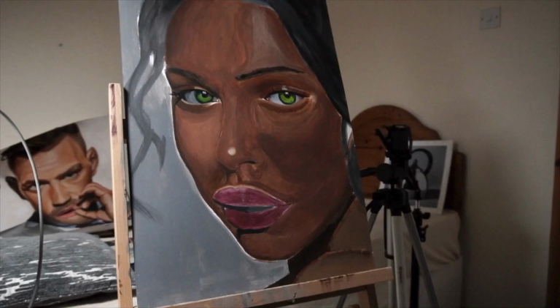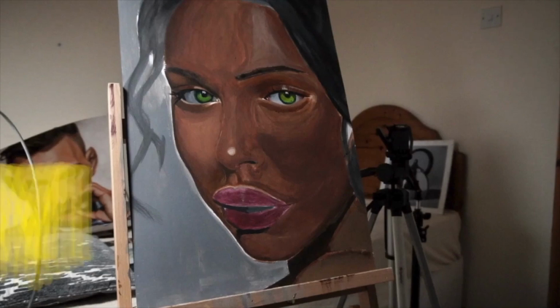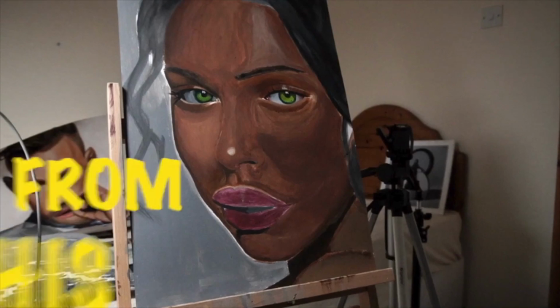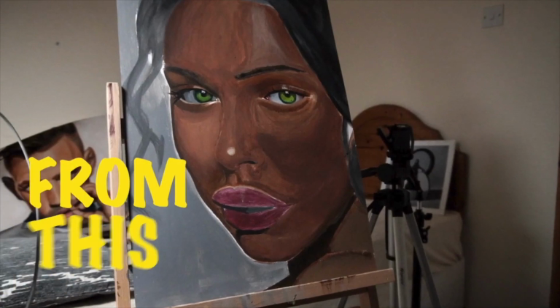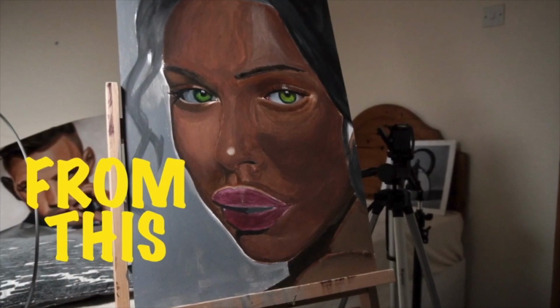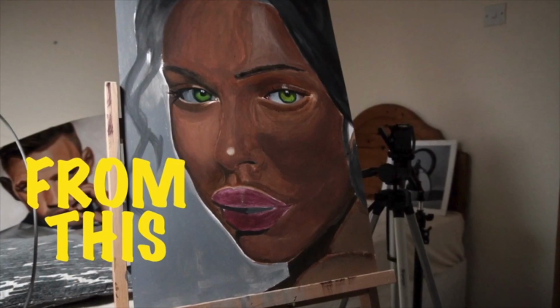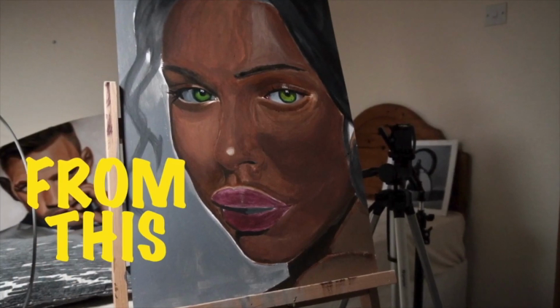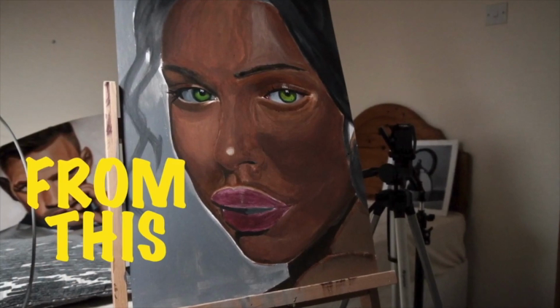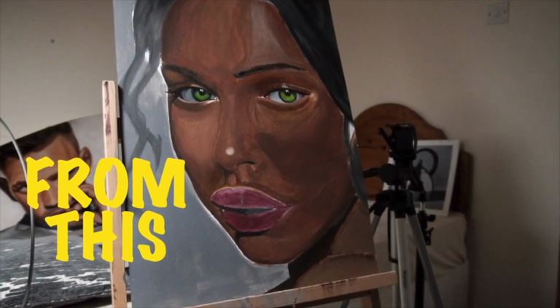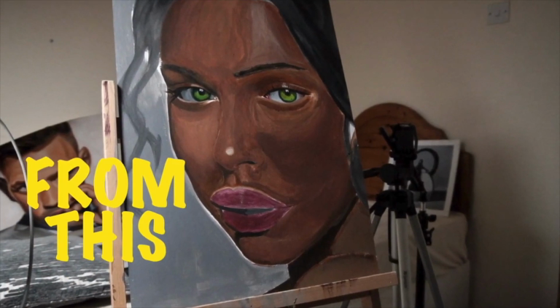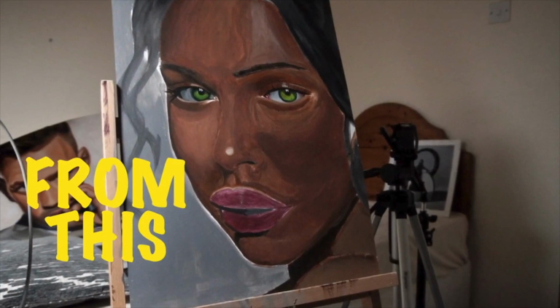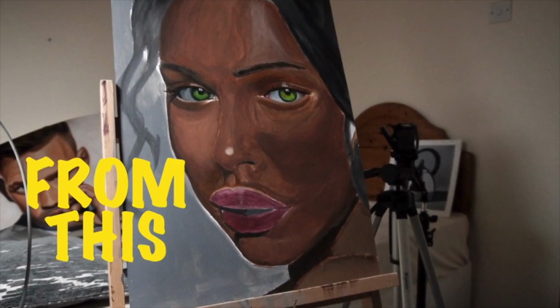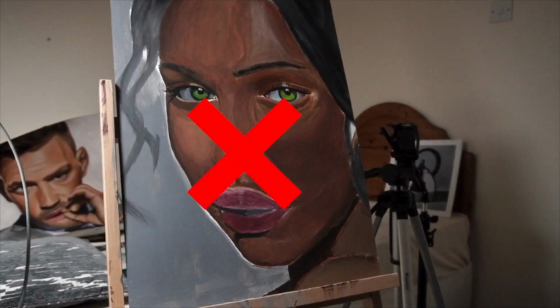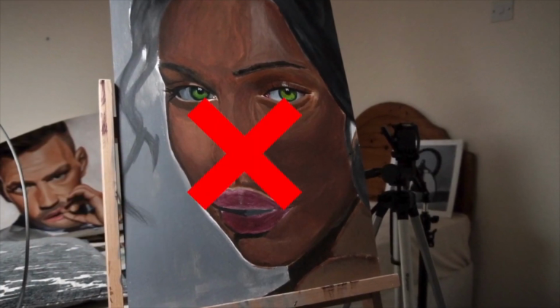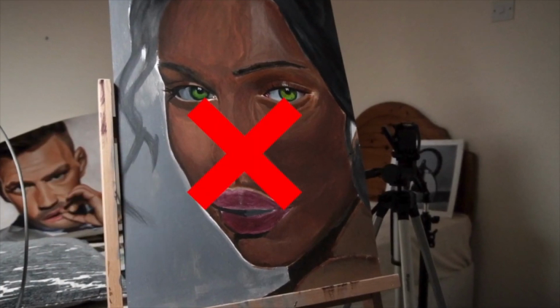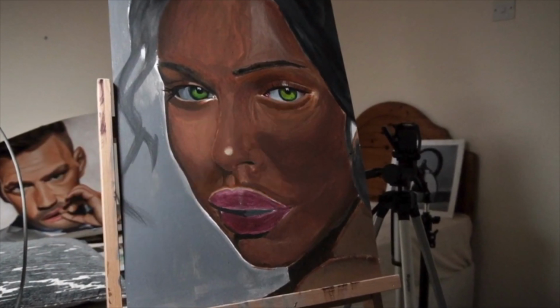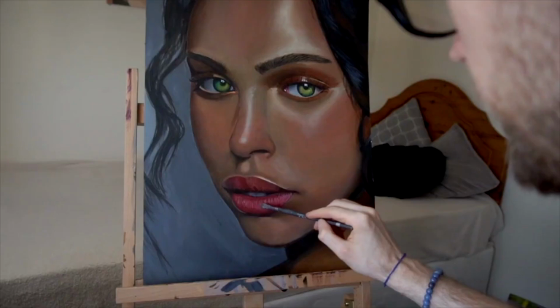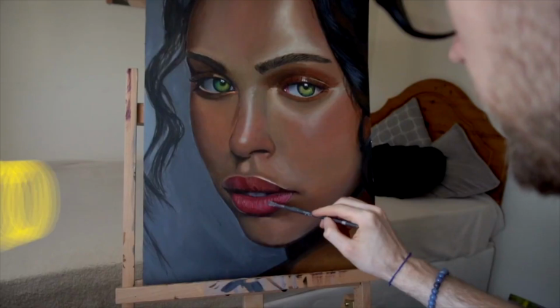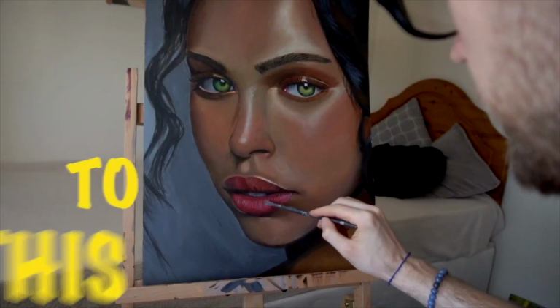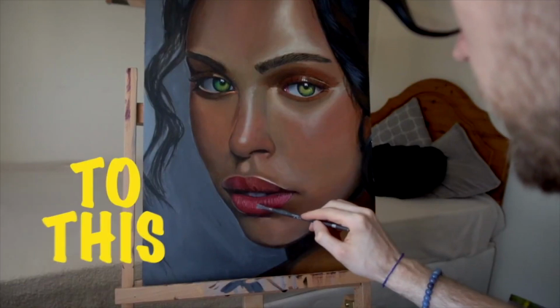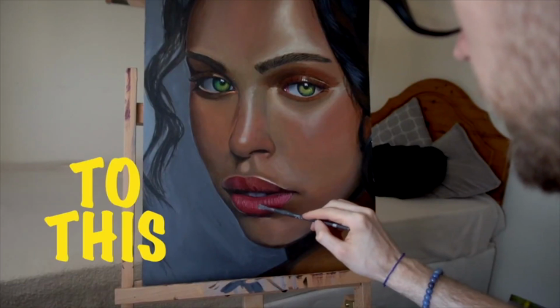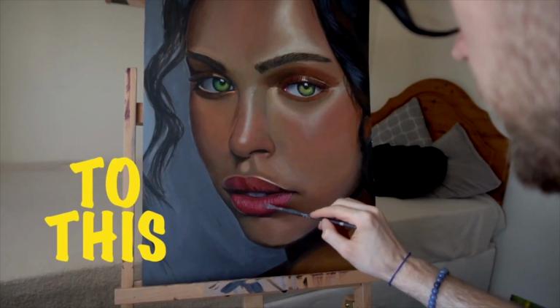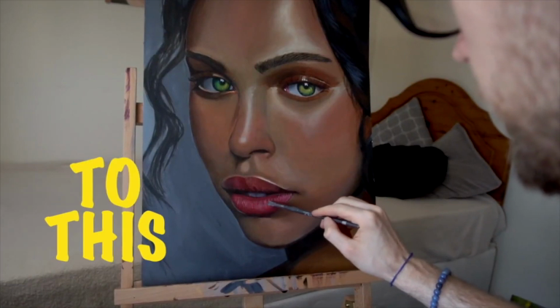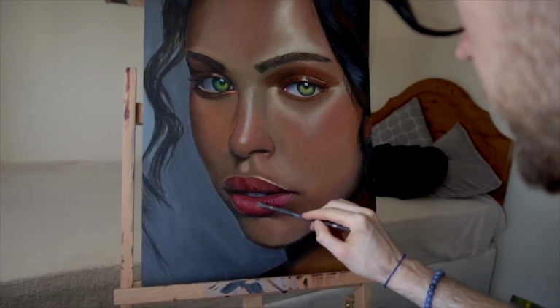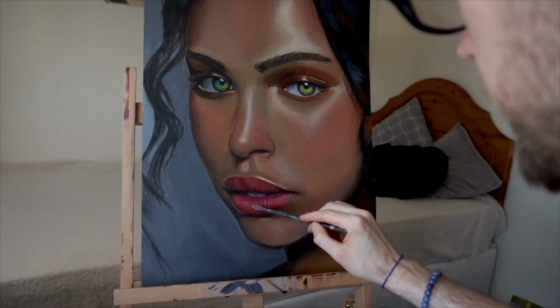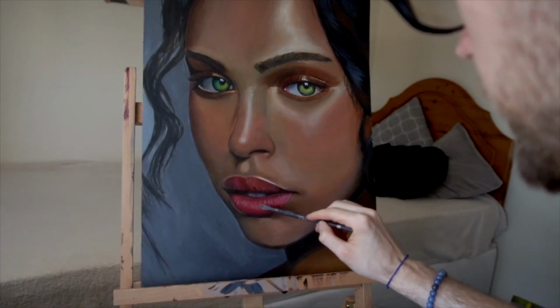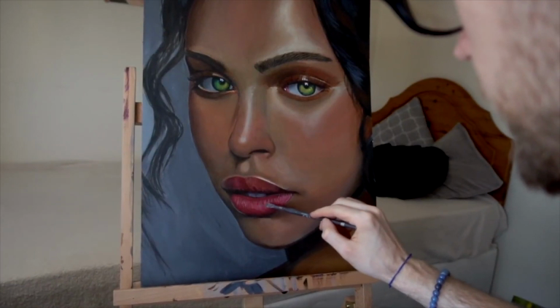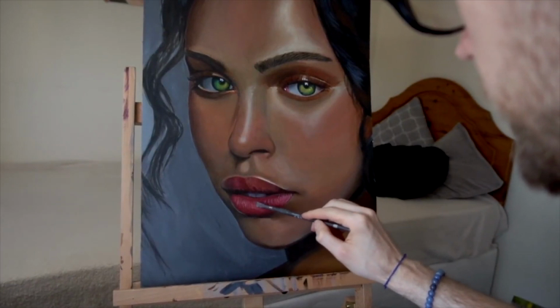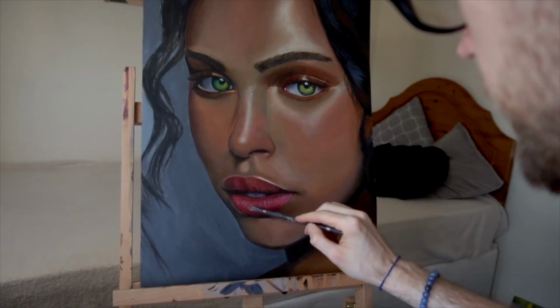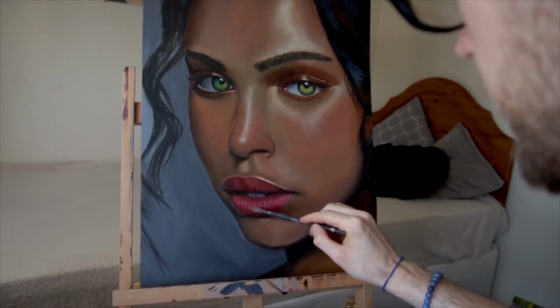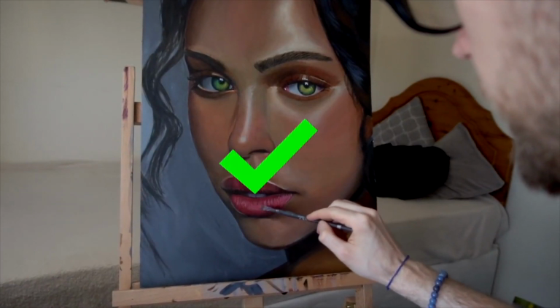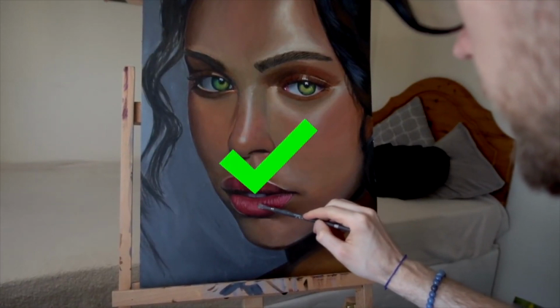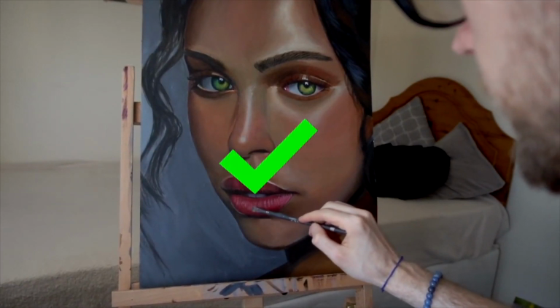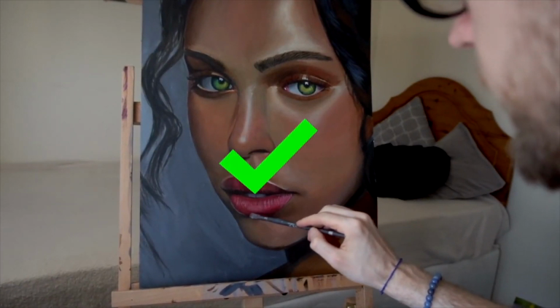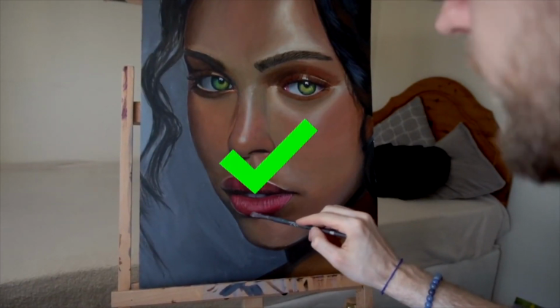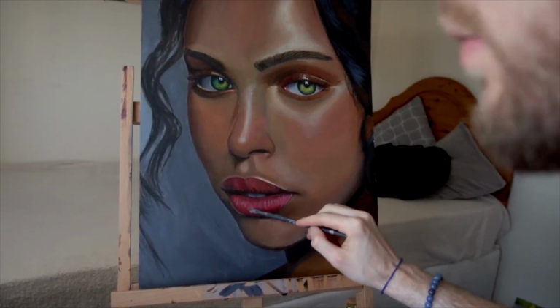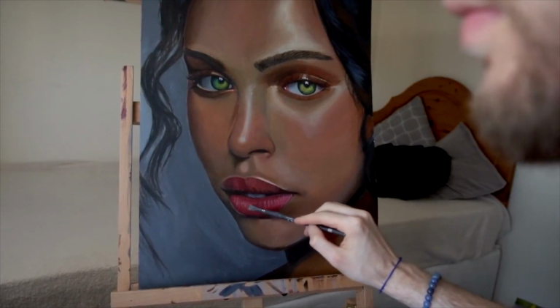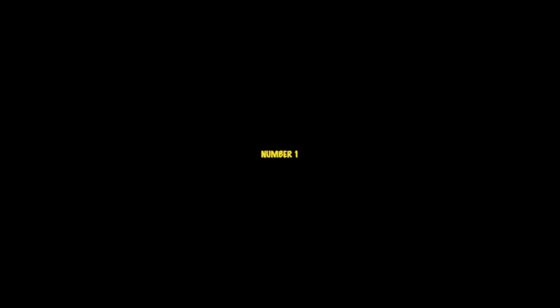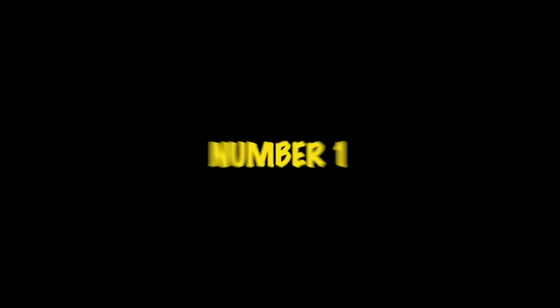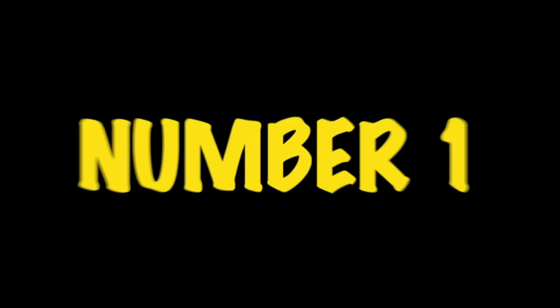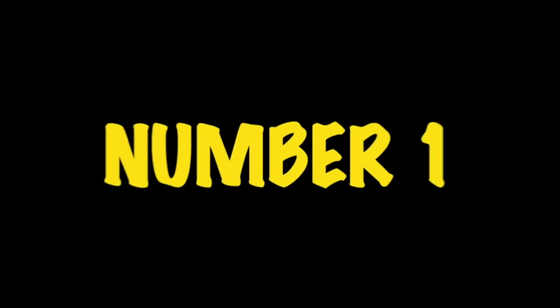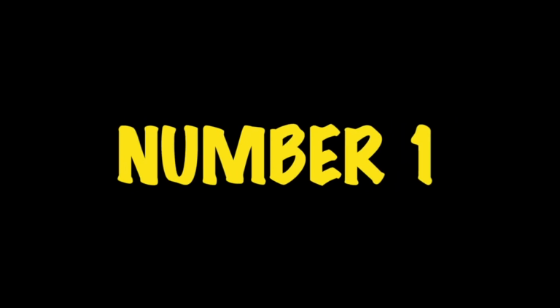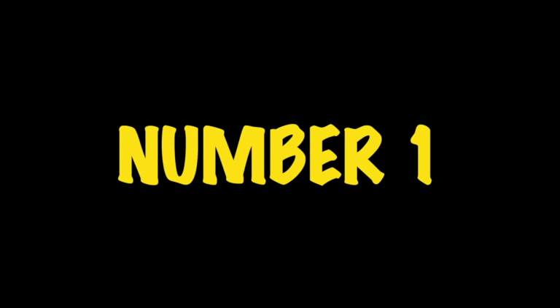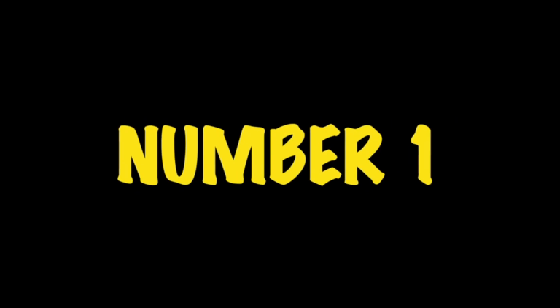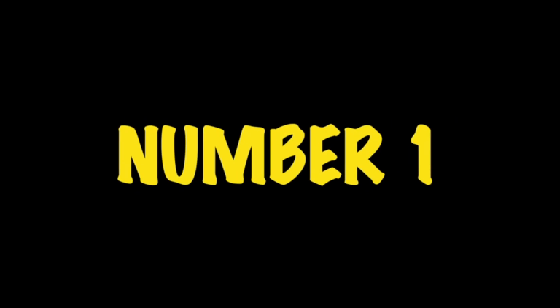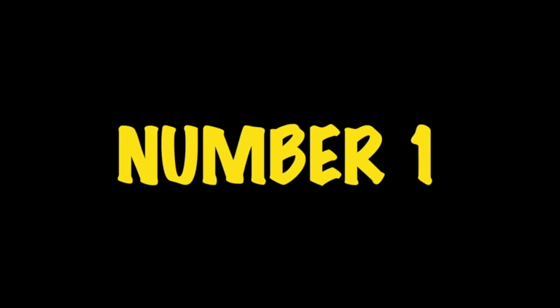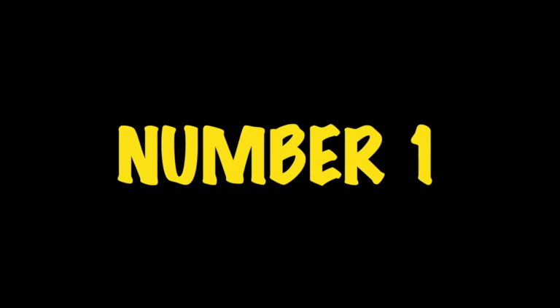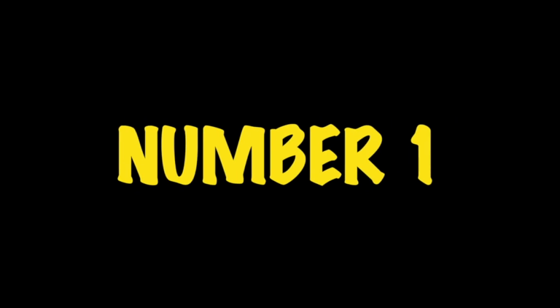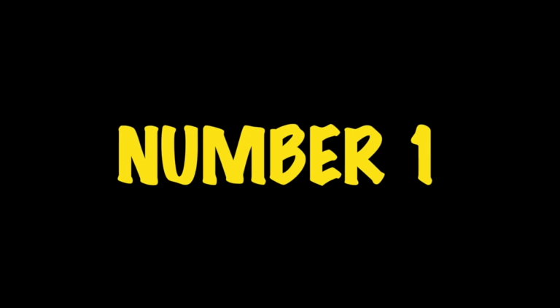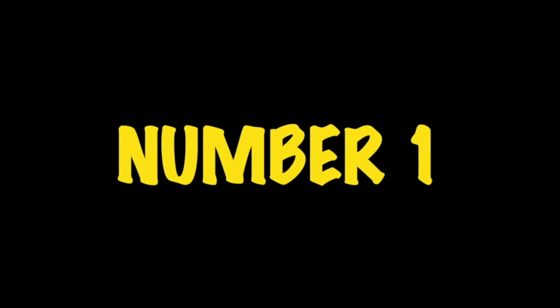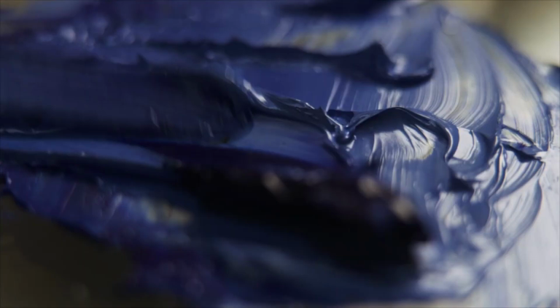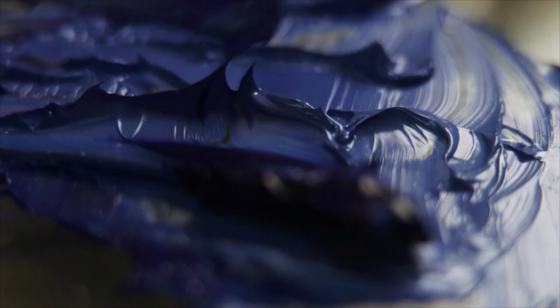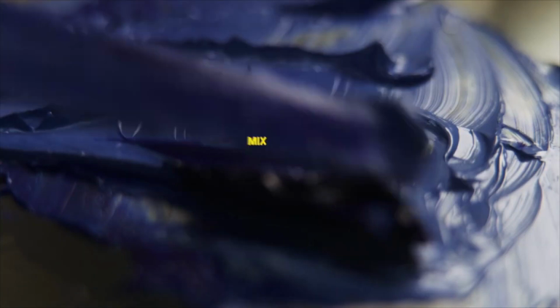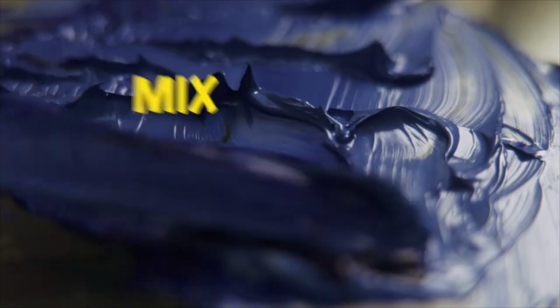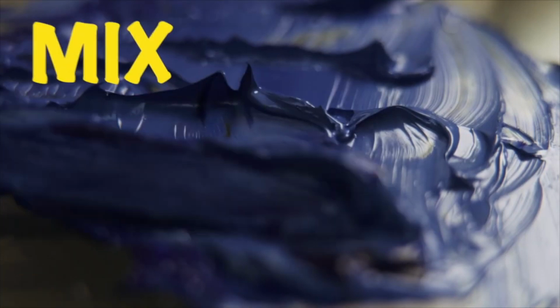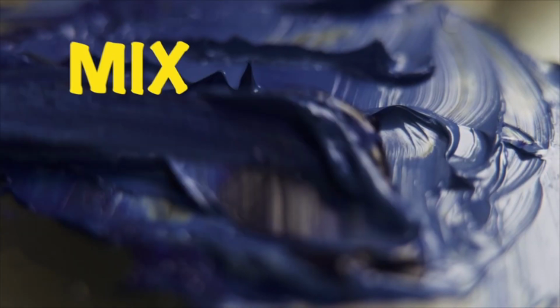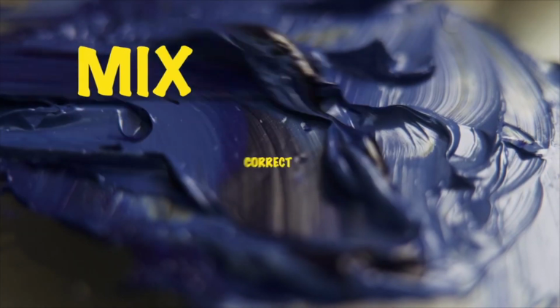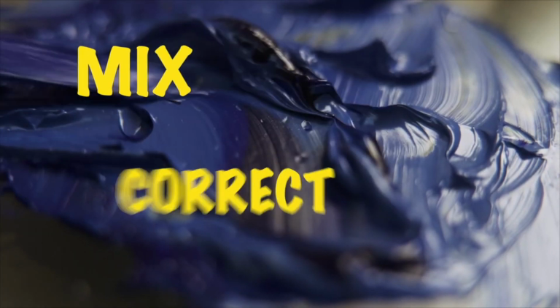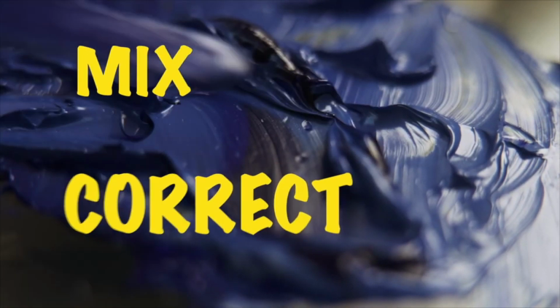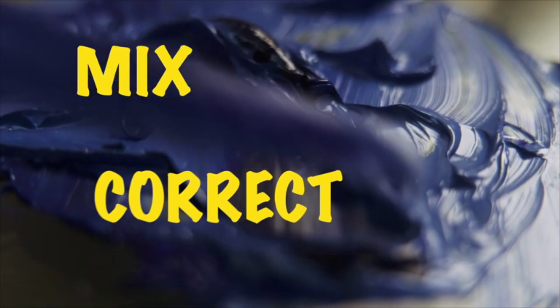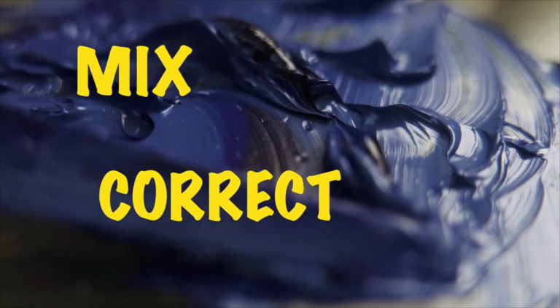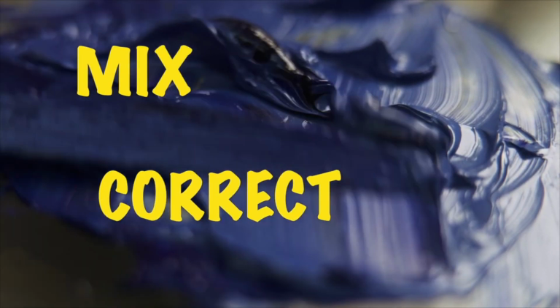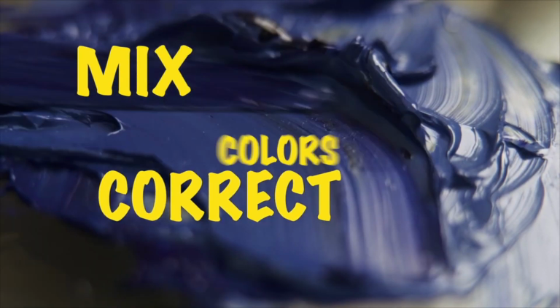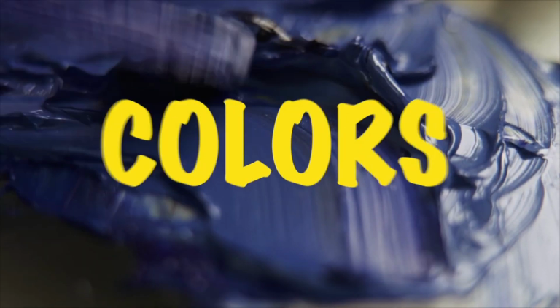Today I will be going over five ways you can improve your paintings. Number one: mix correct colors.